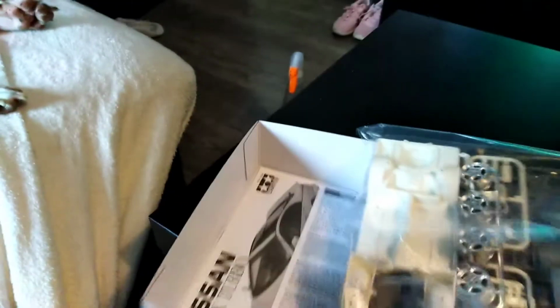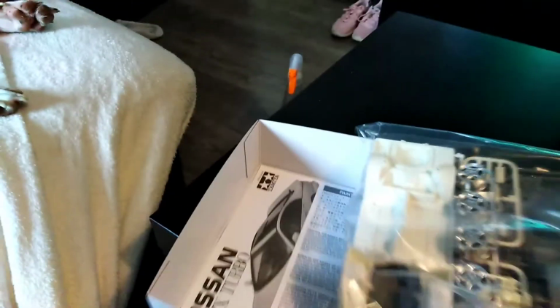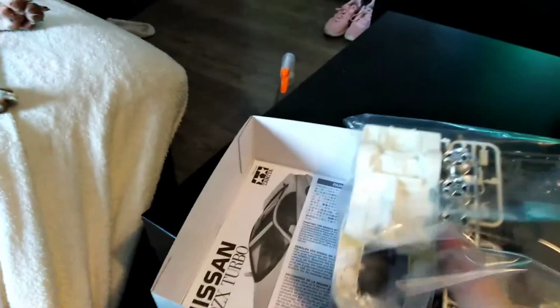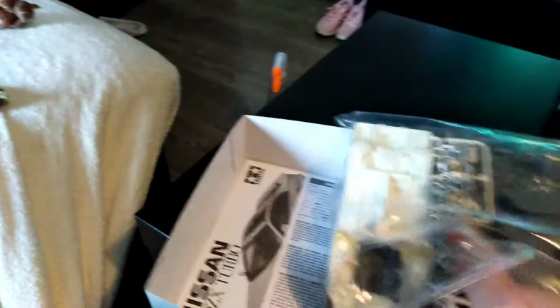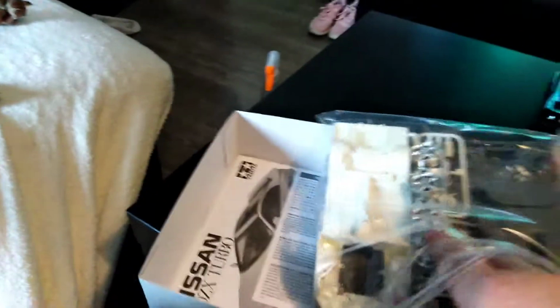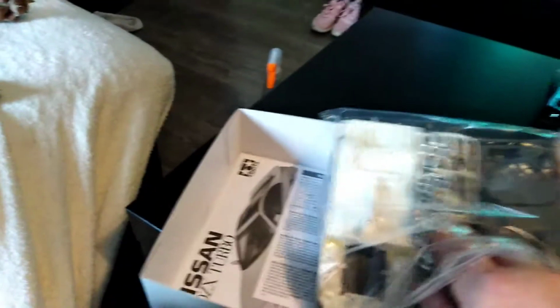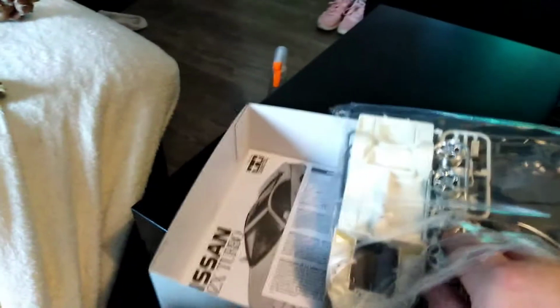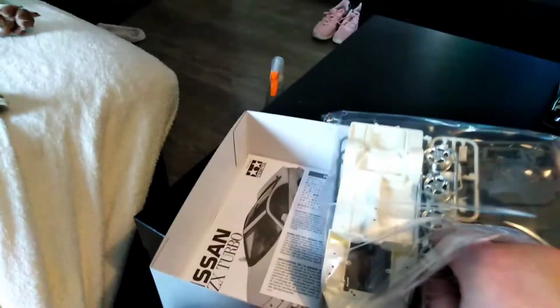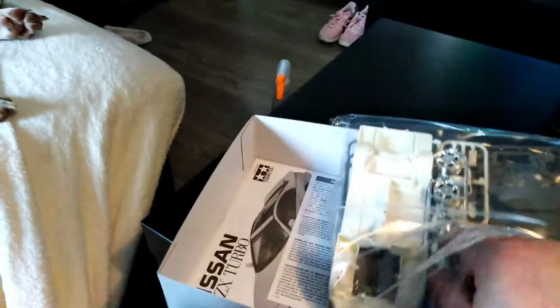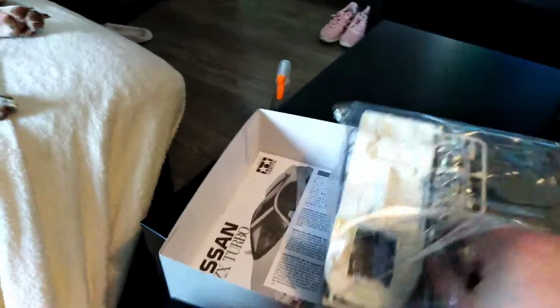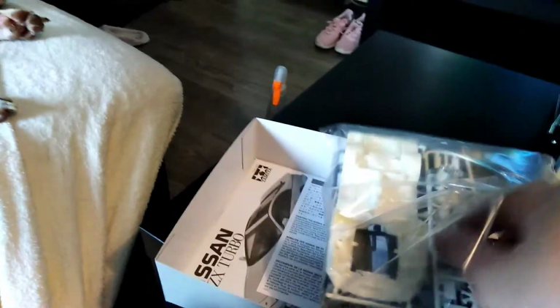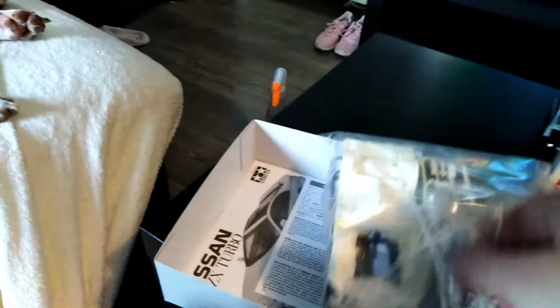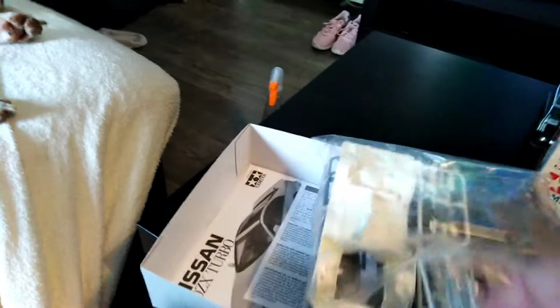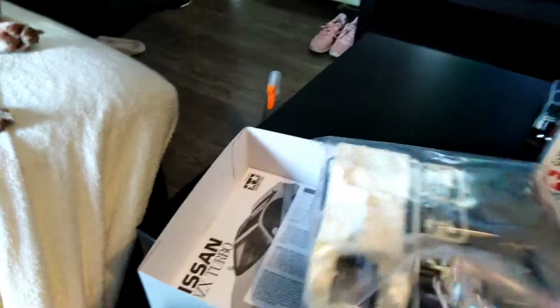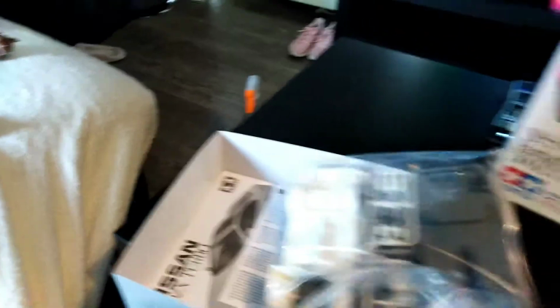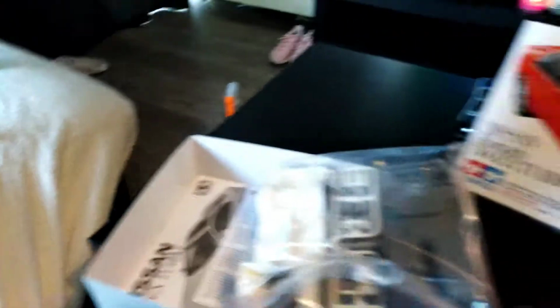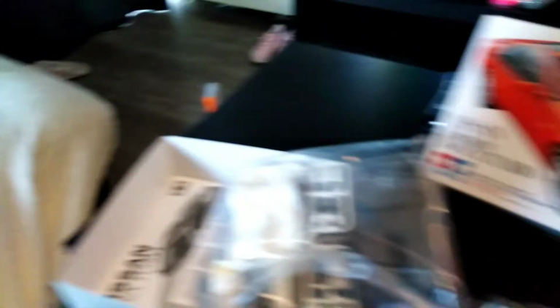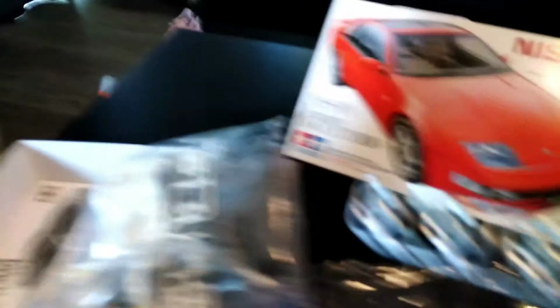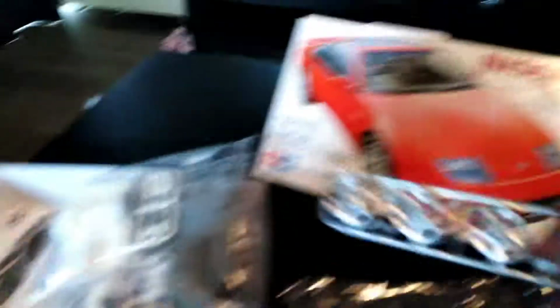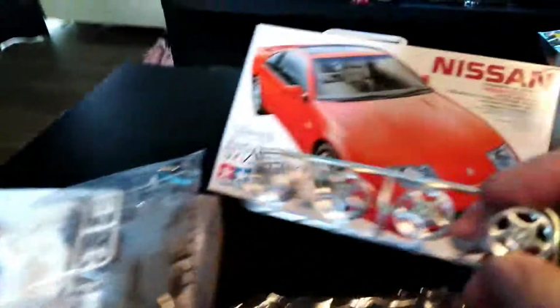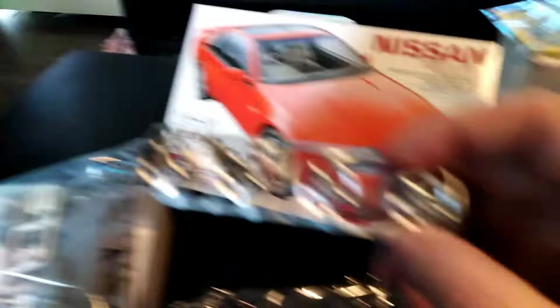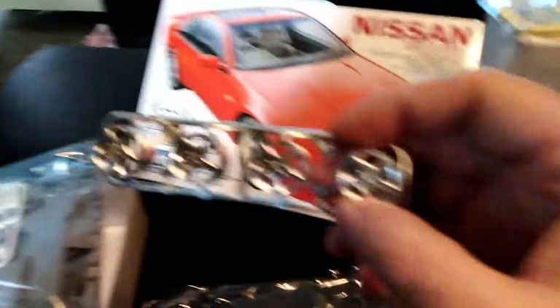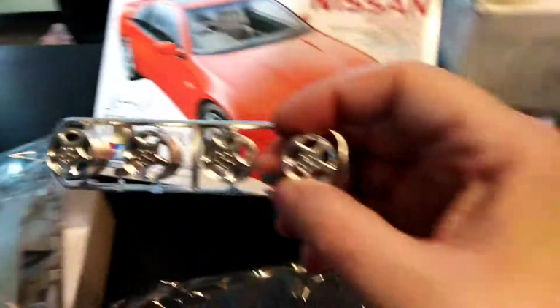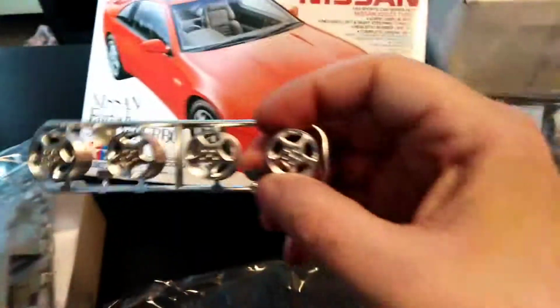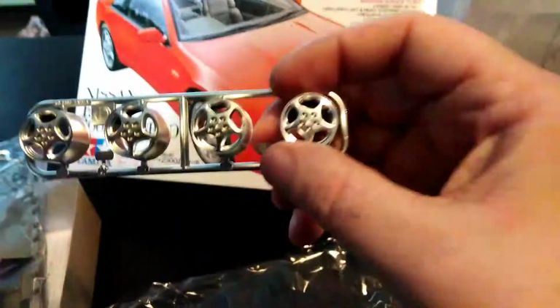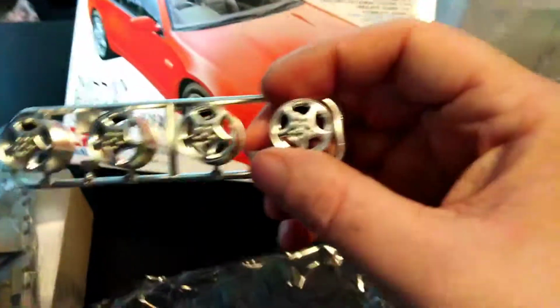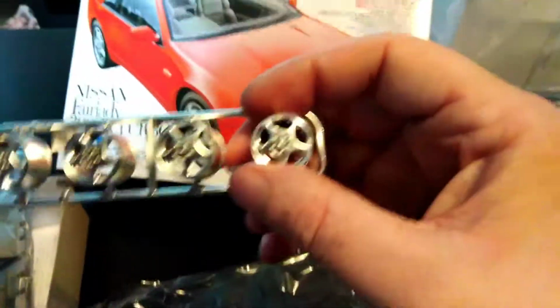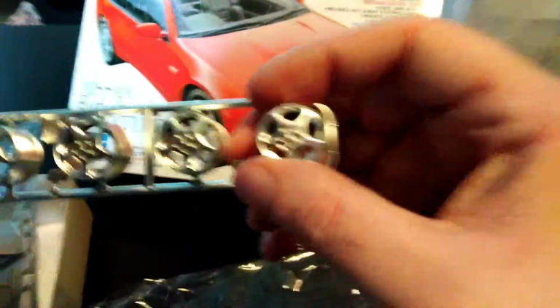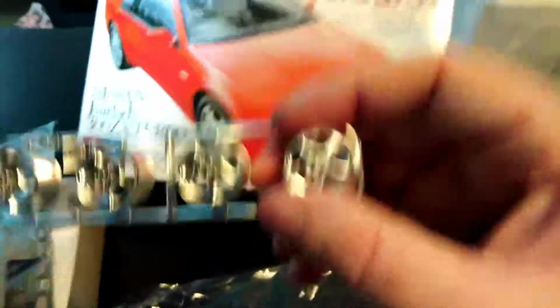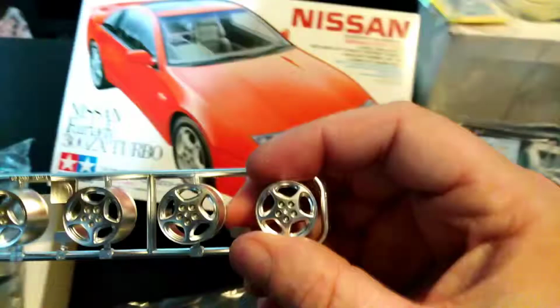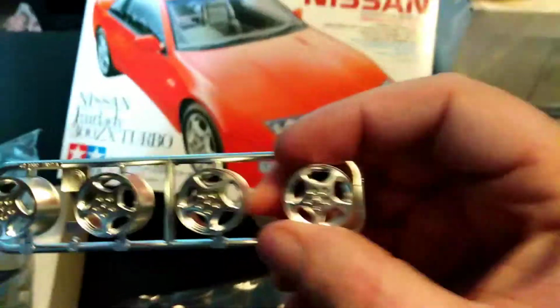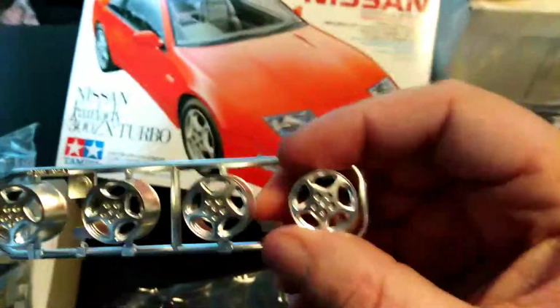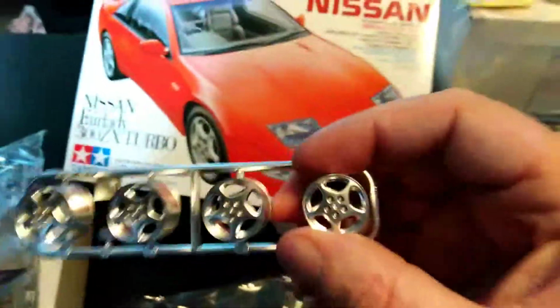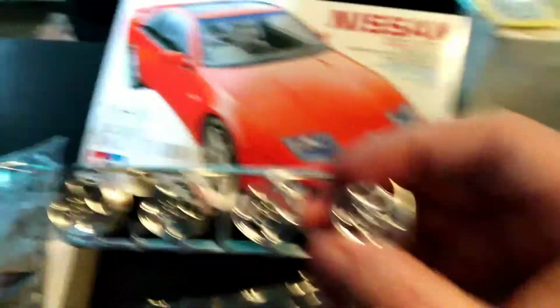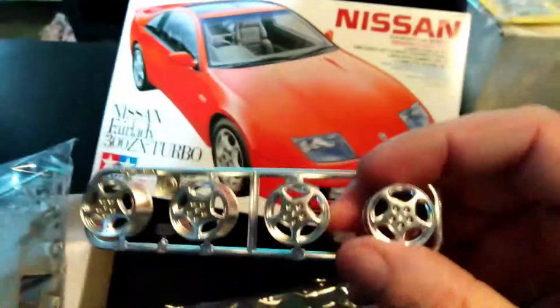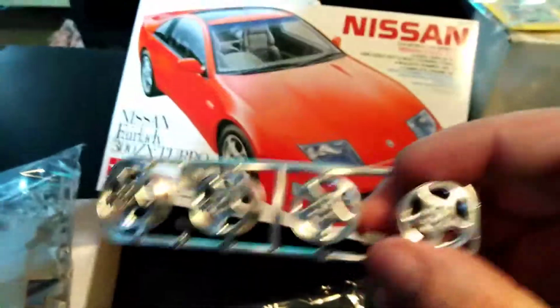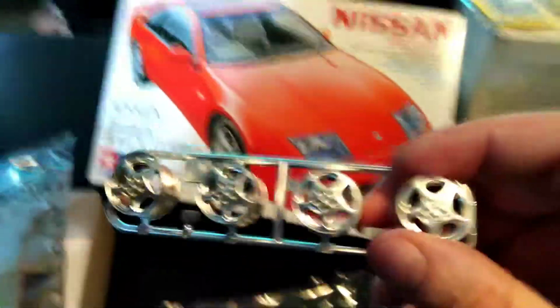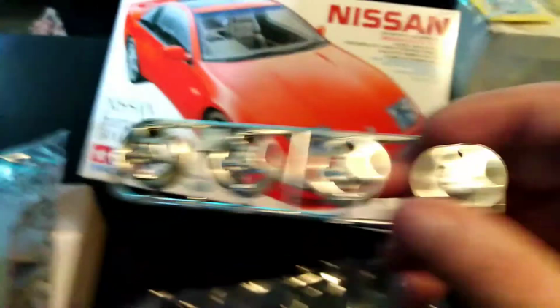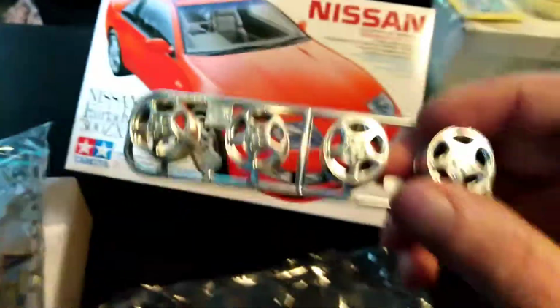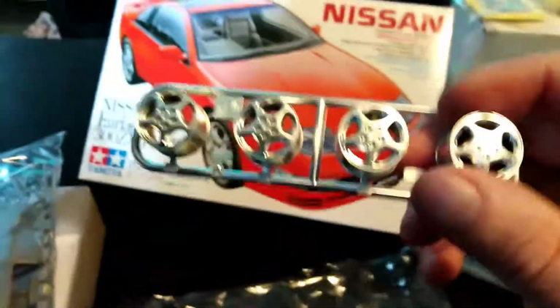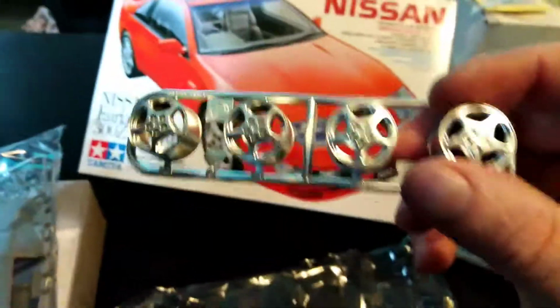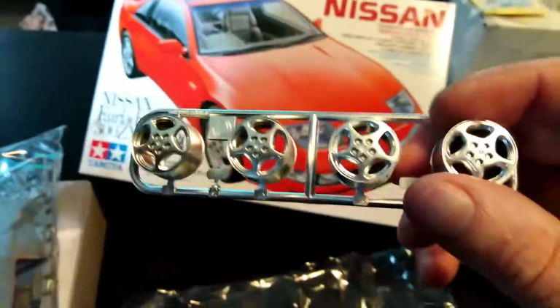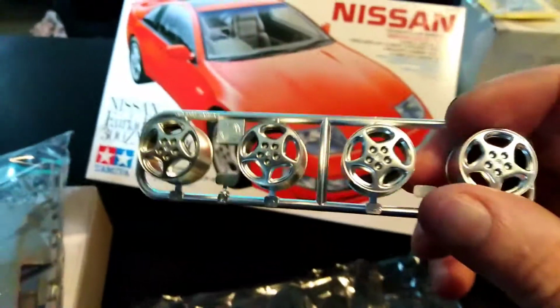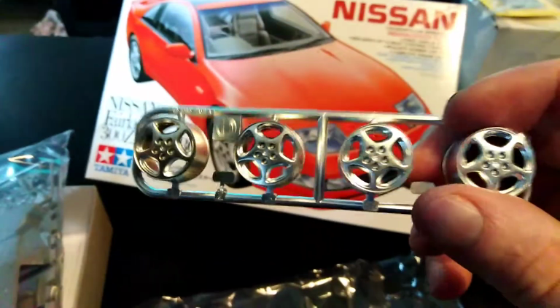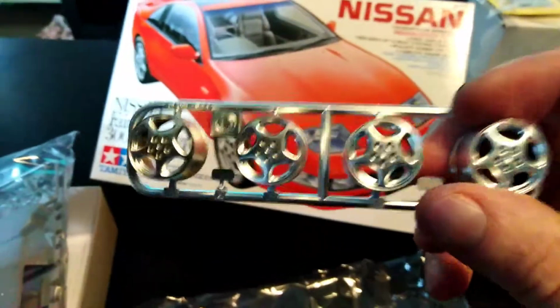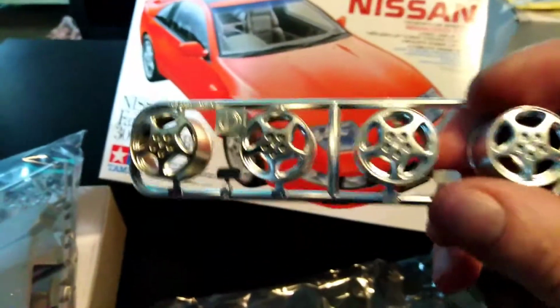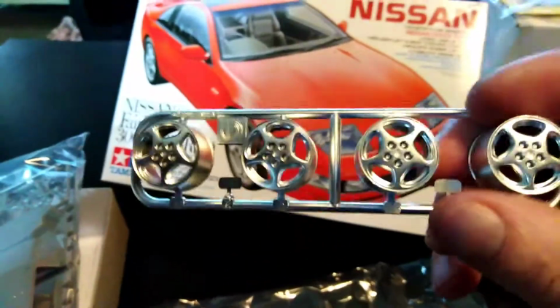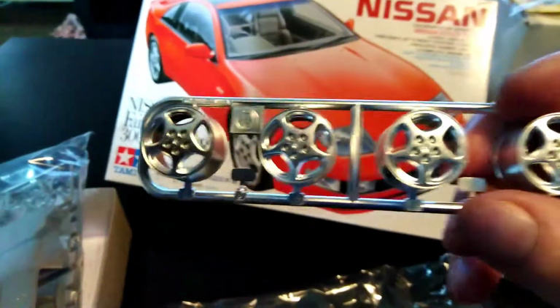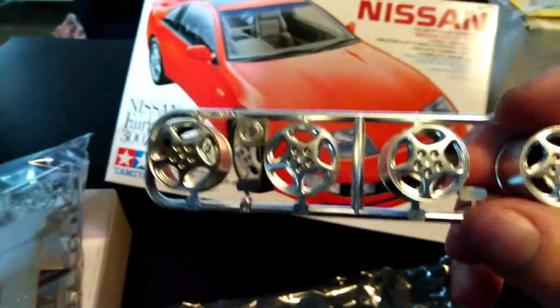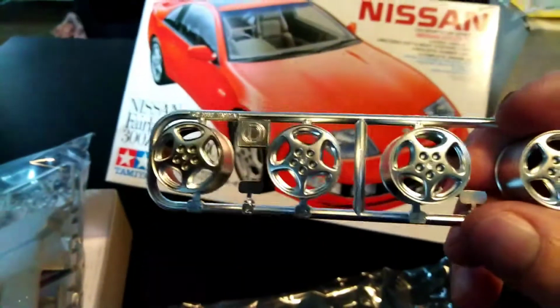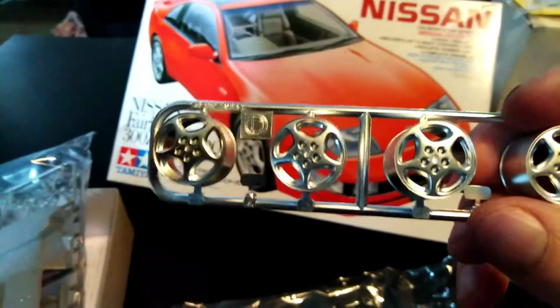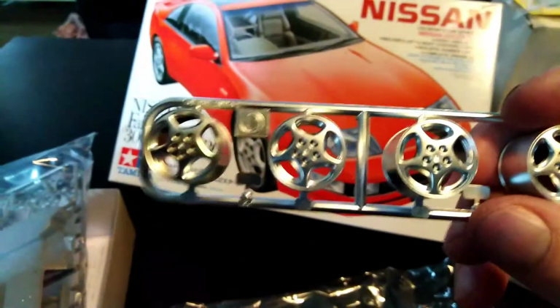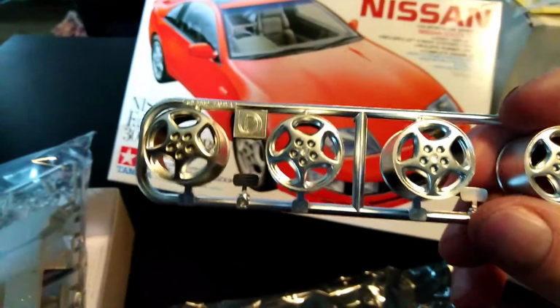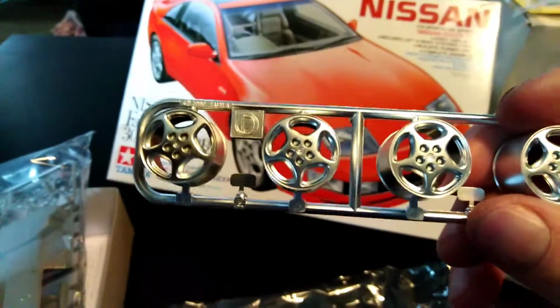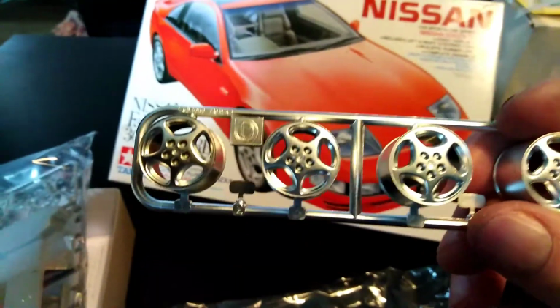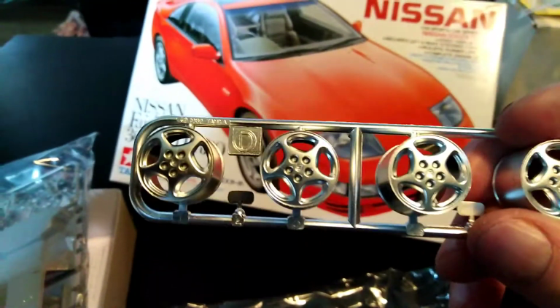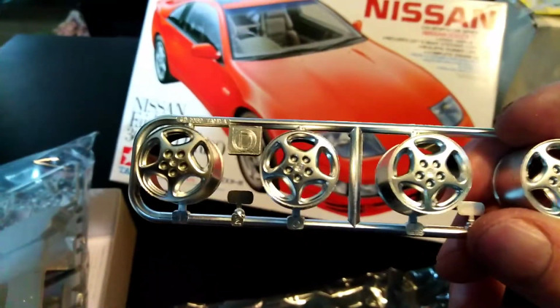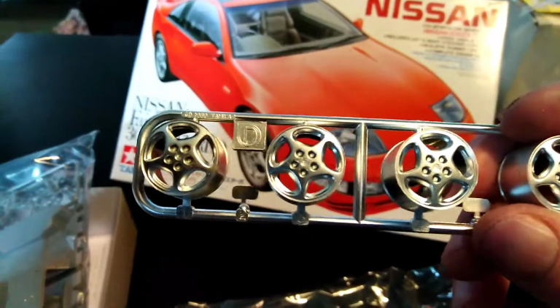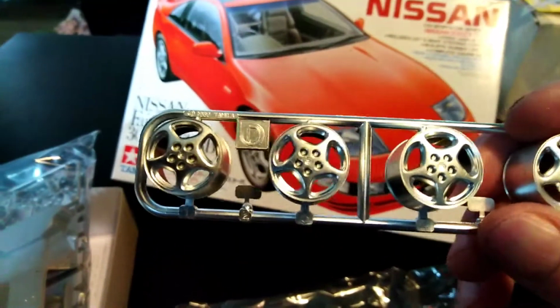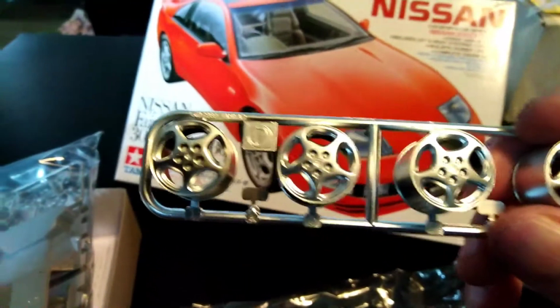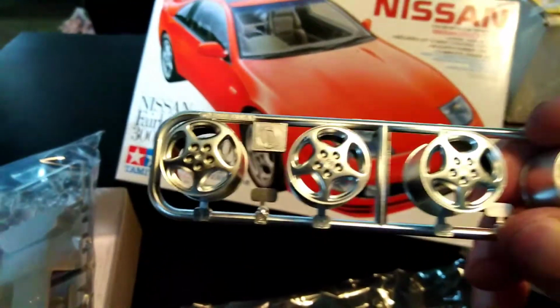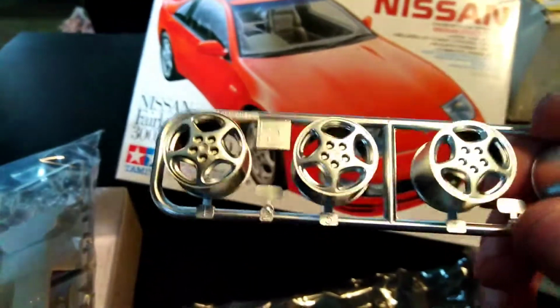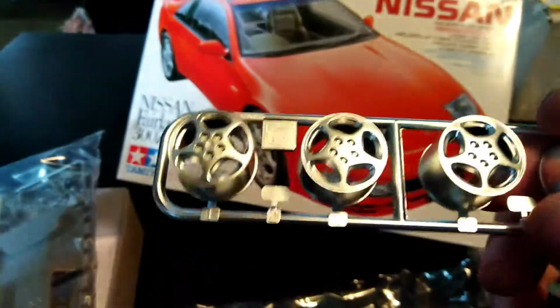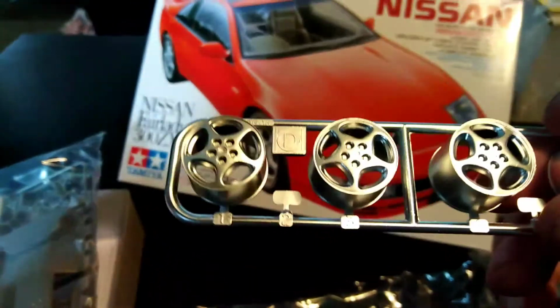We have the wheels — the standard three-spoked ZX wheels — with the side mirrors.